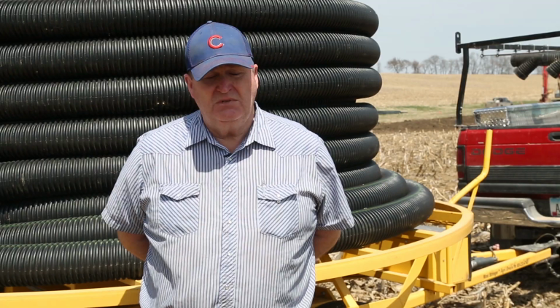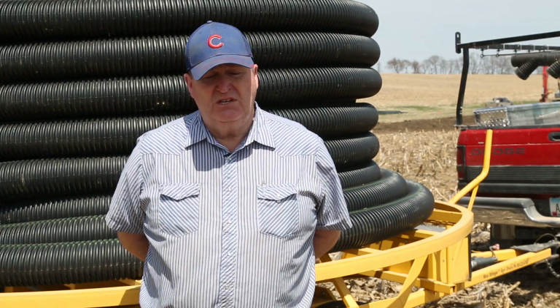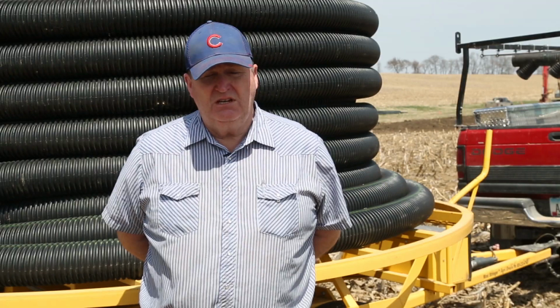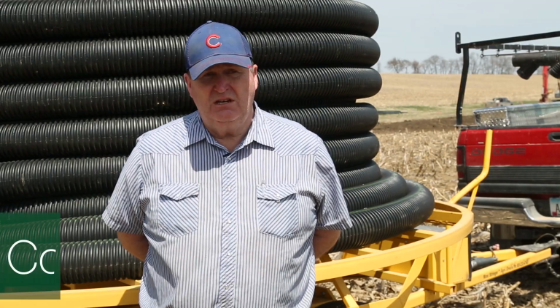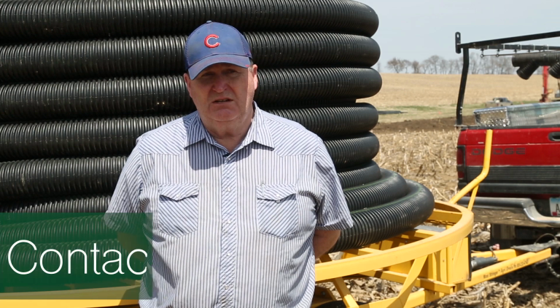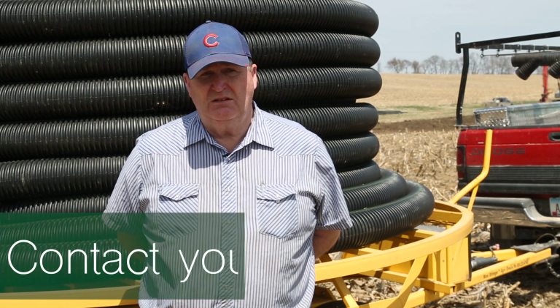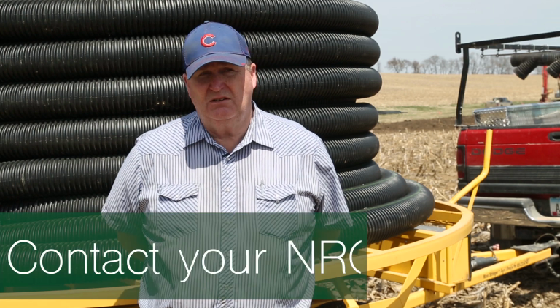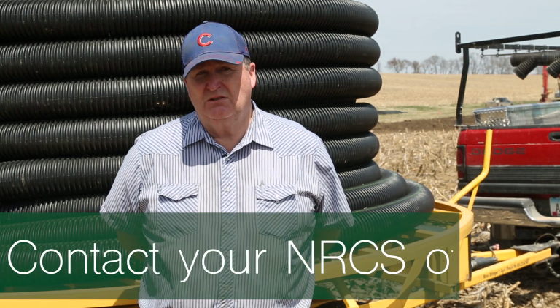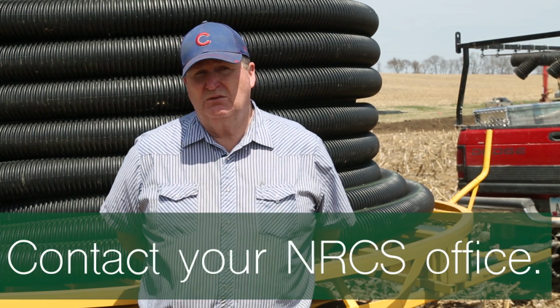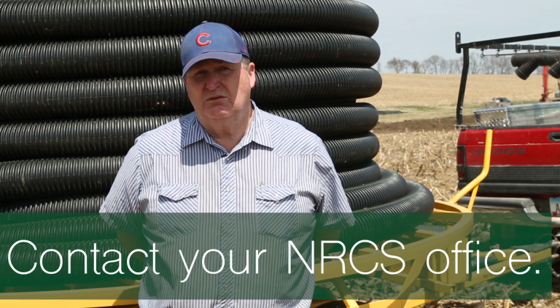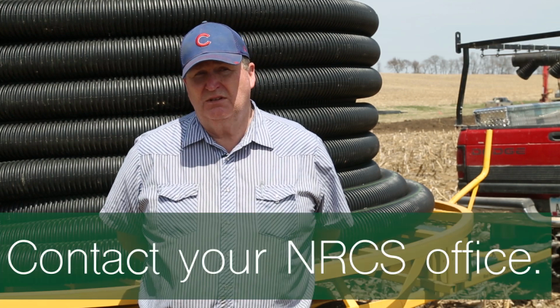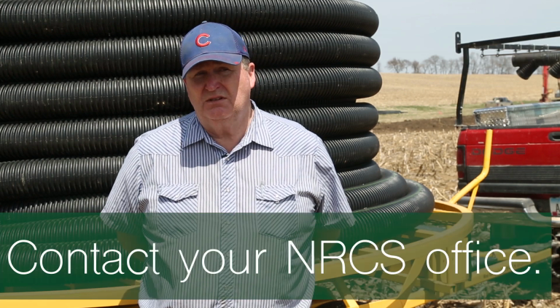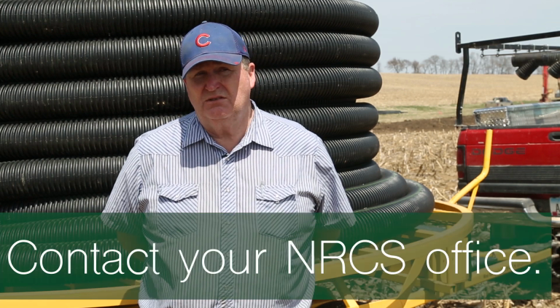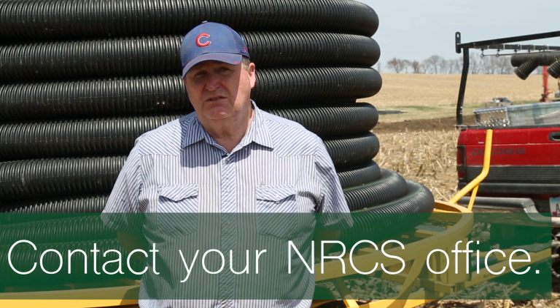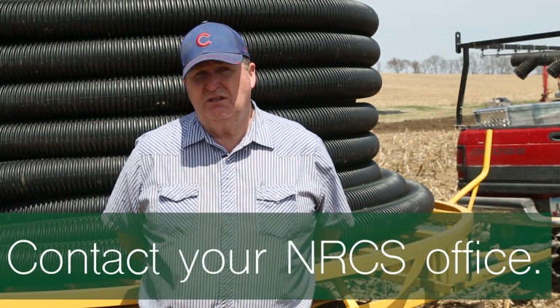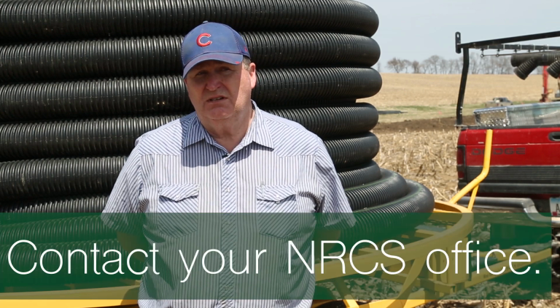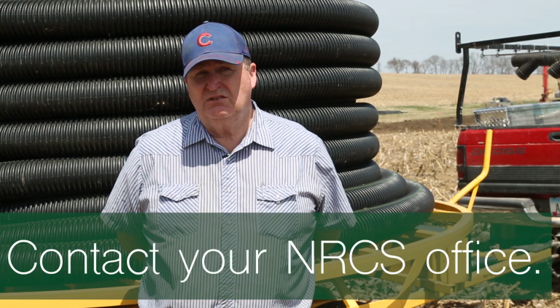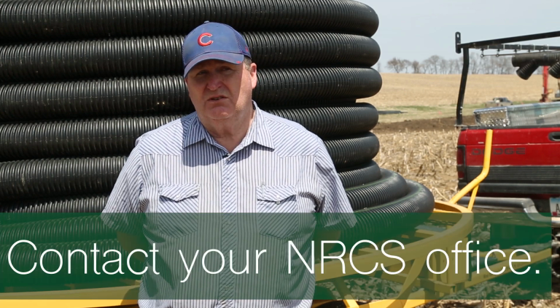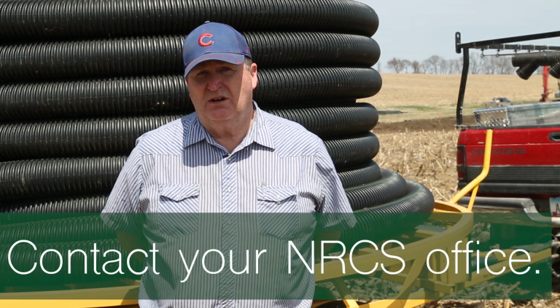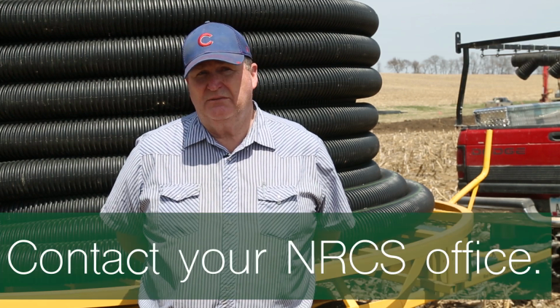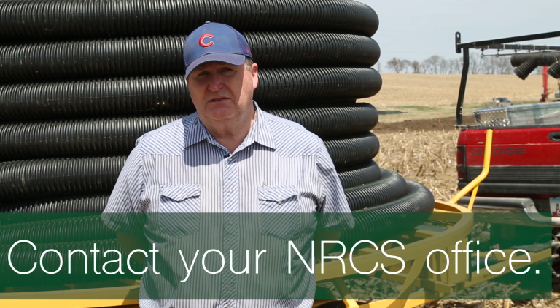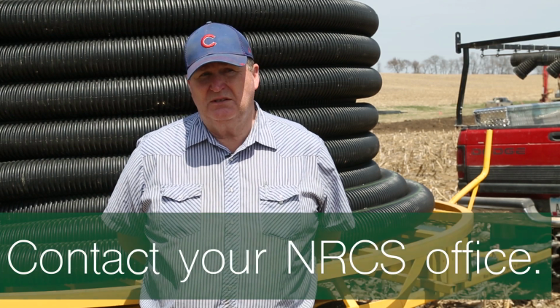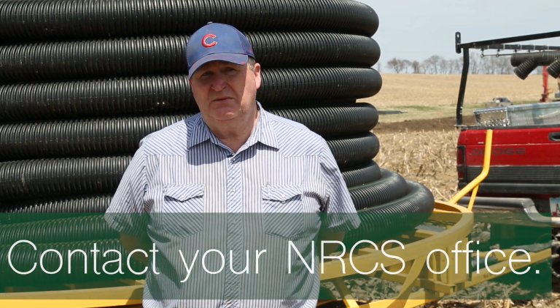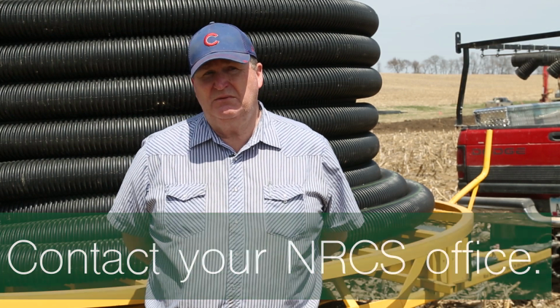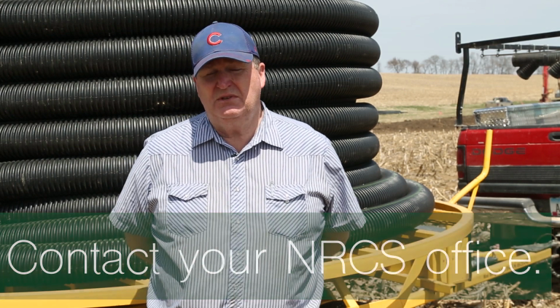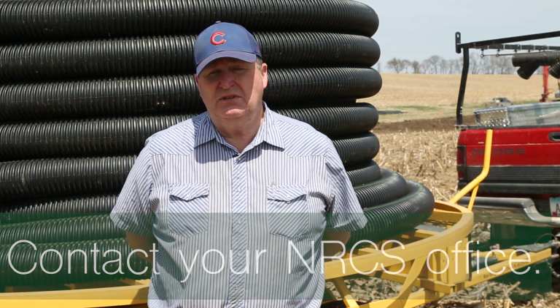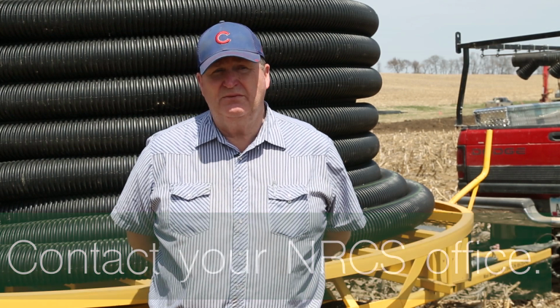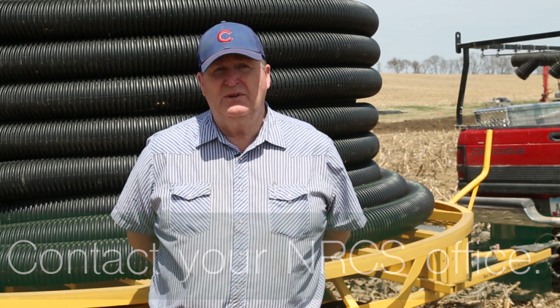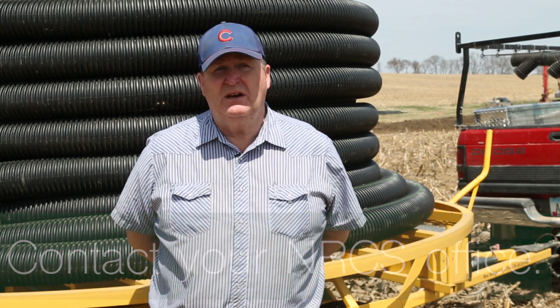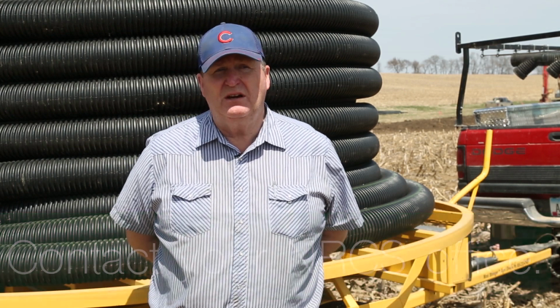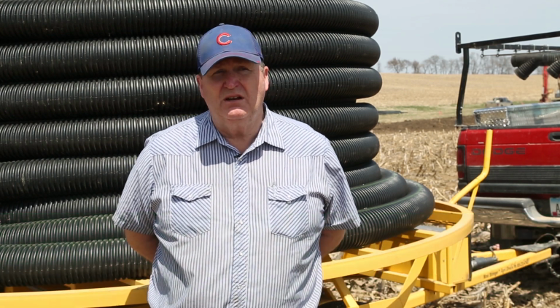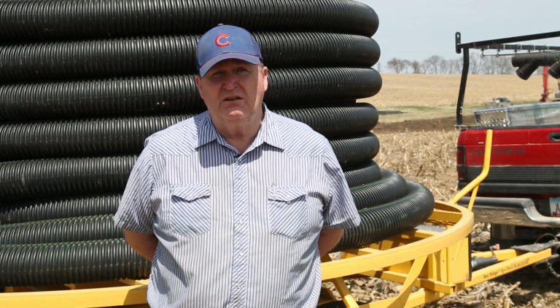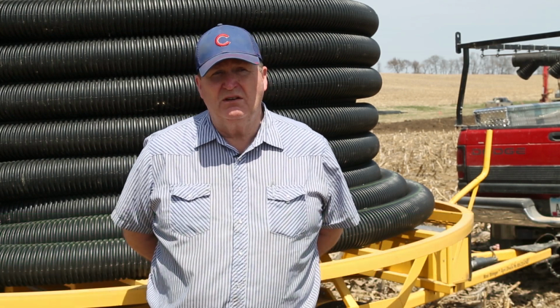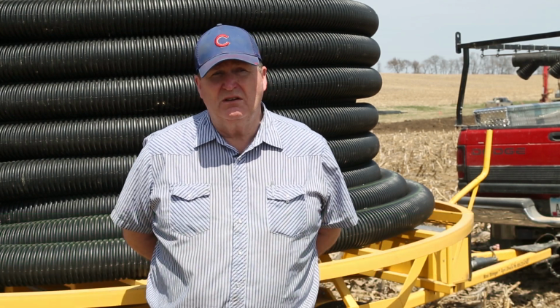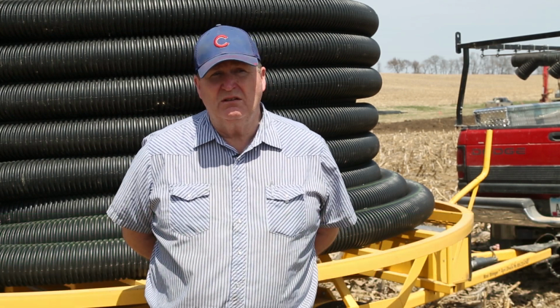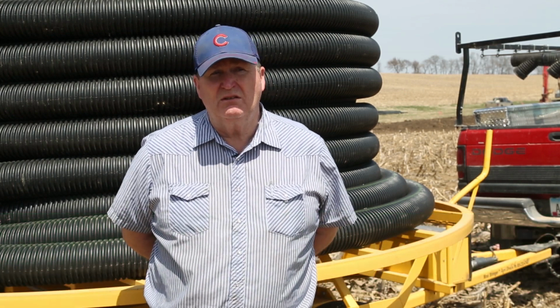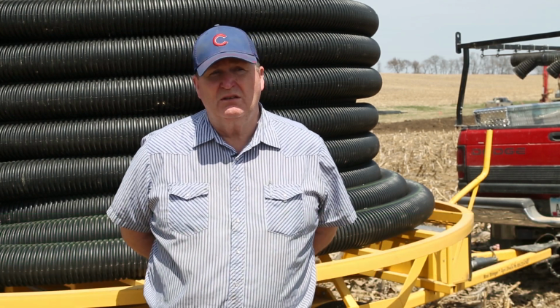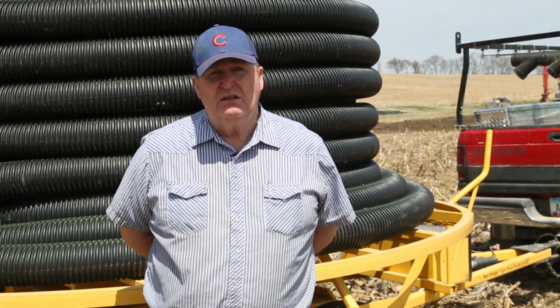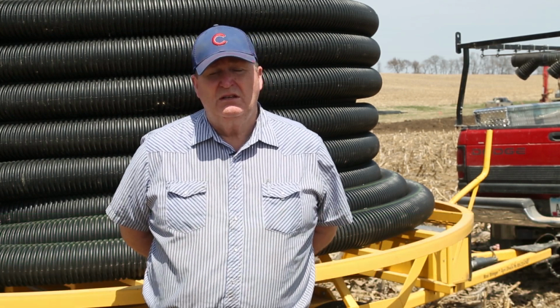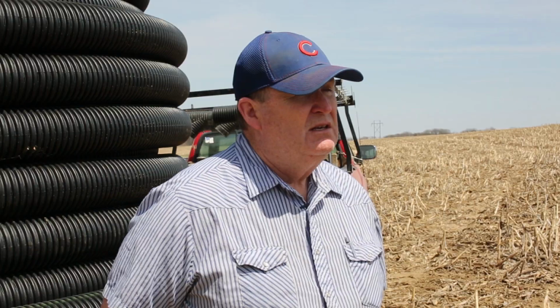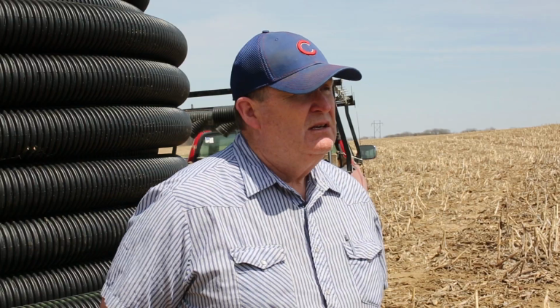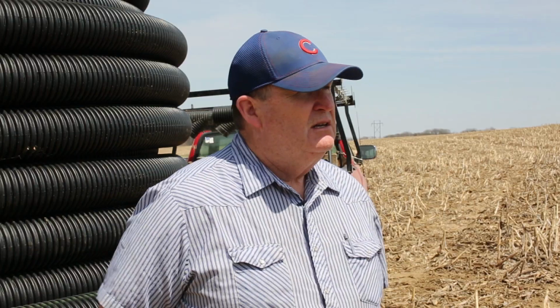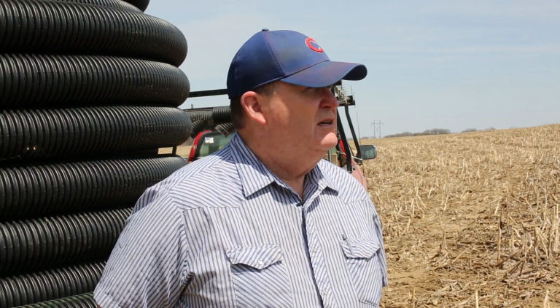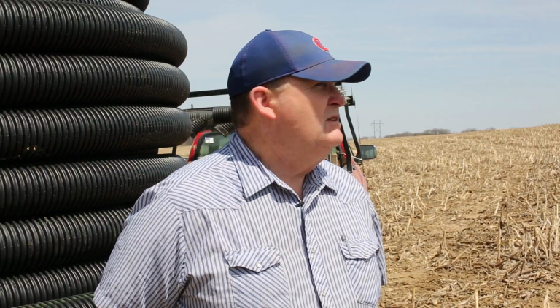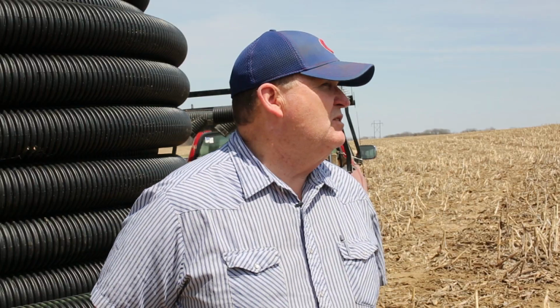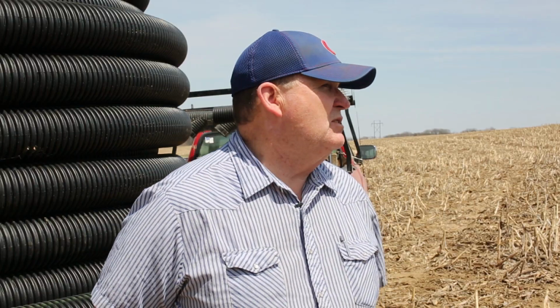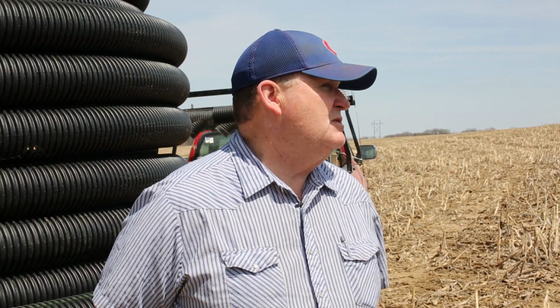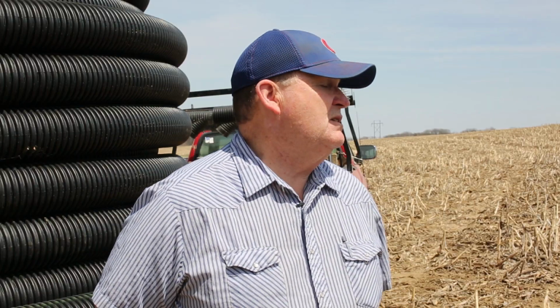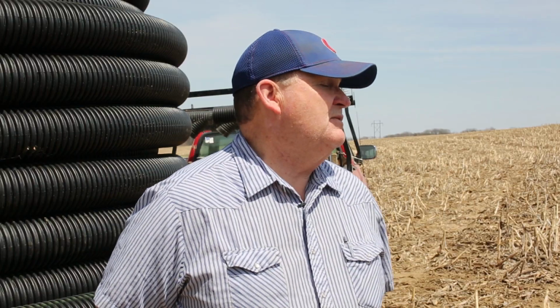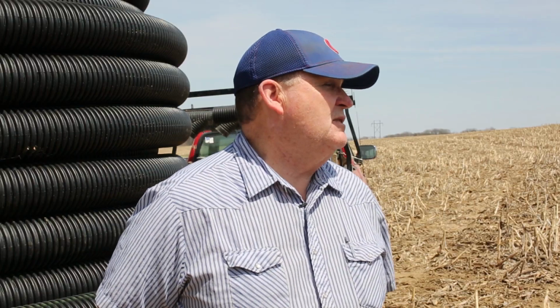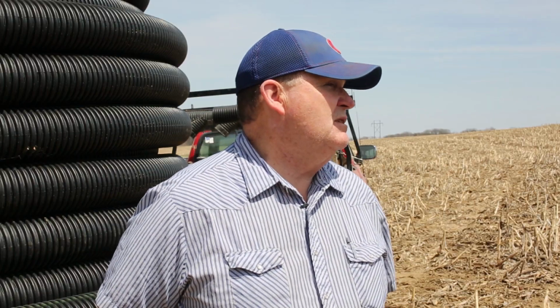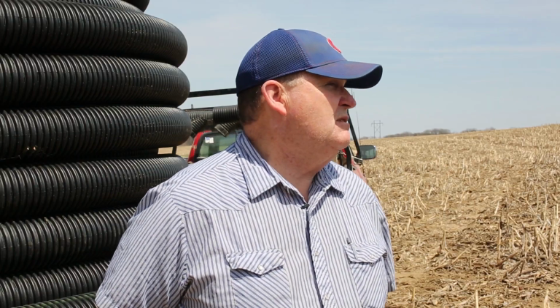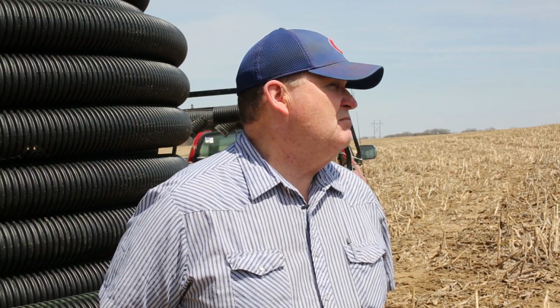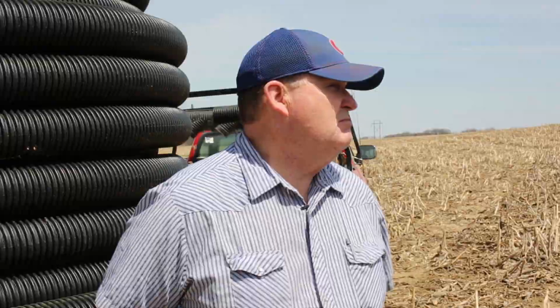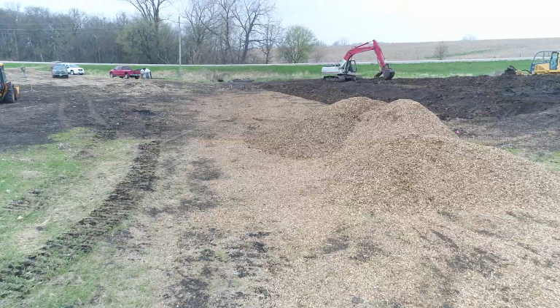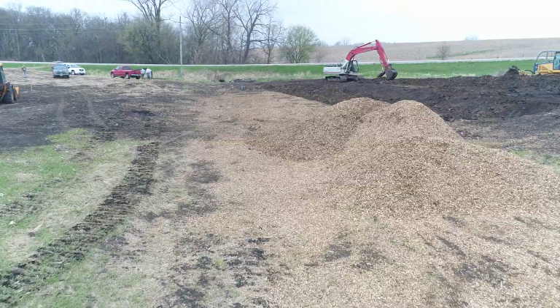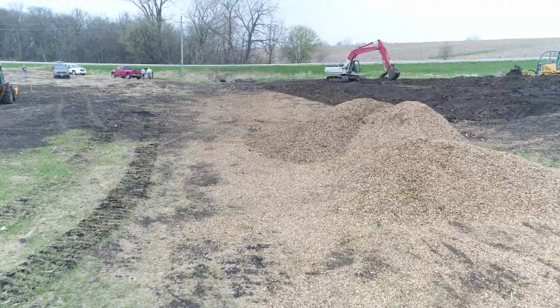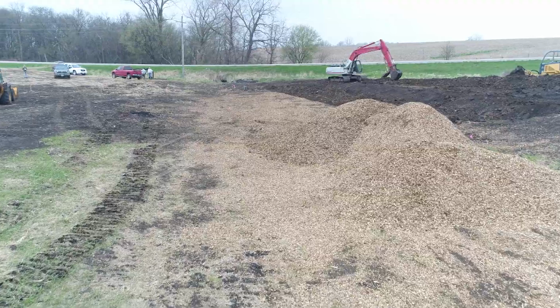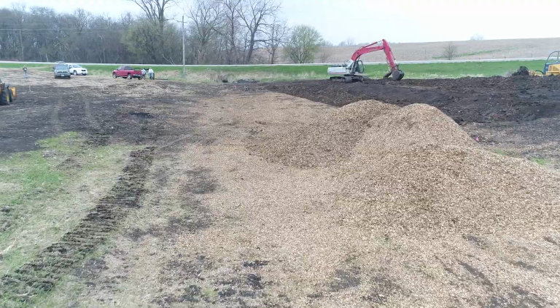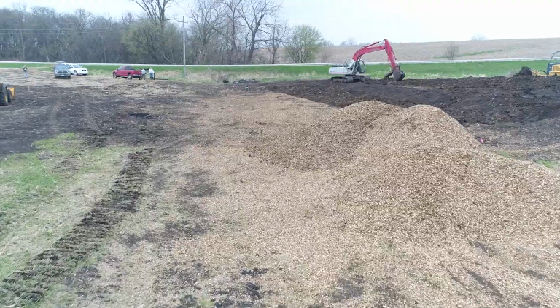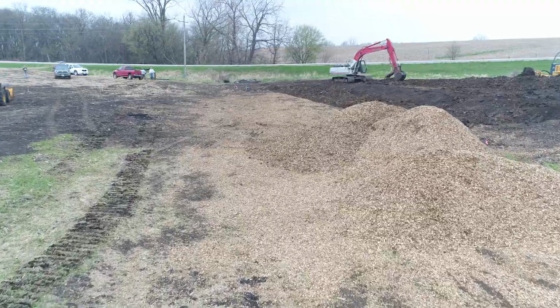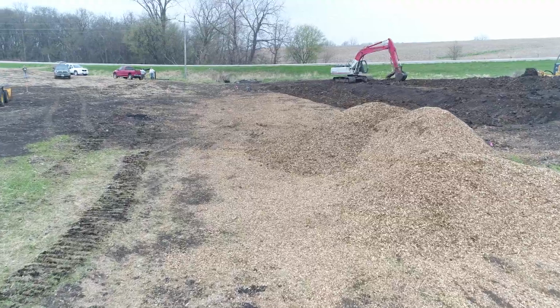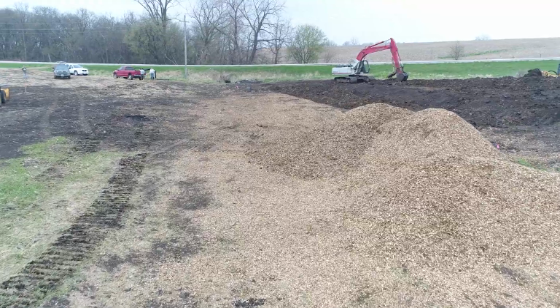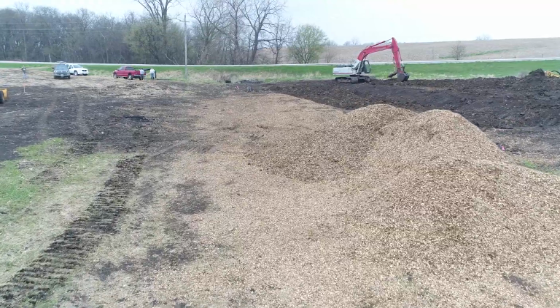Get into your local NRCS office if you think you've got an area — get in there and see if they think that it is feasible.